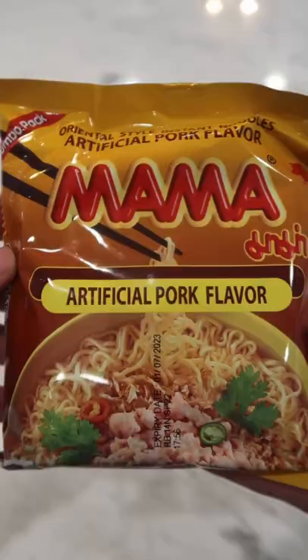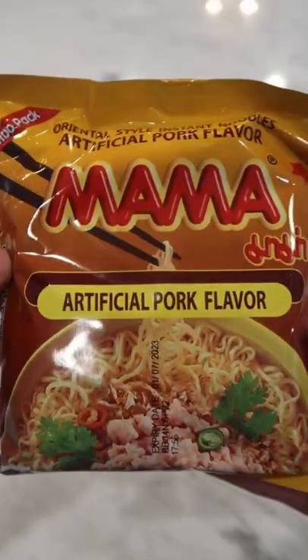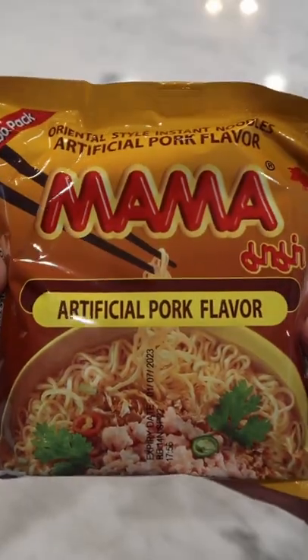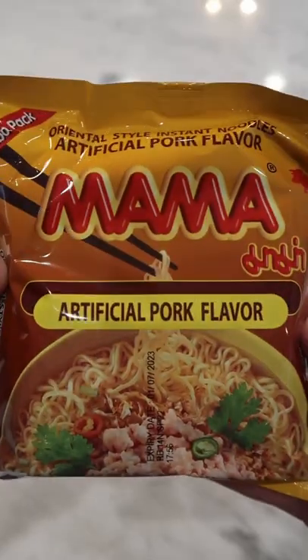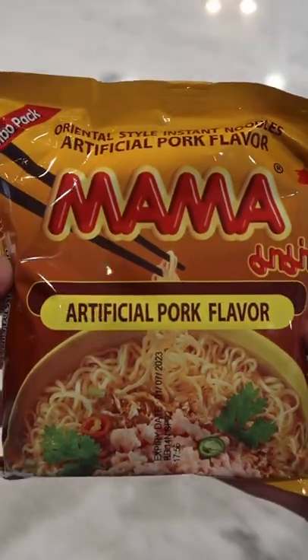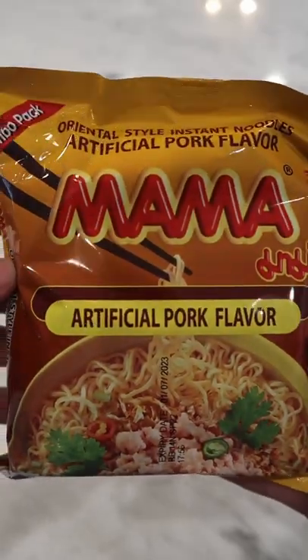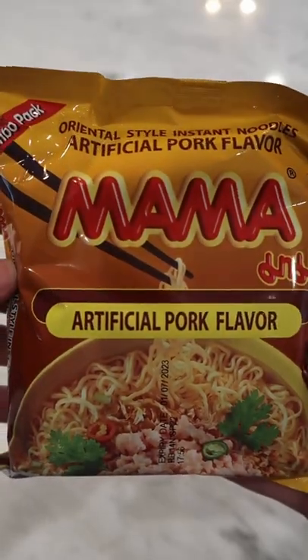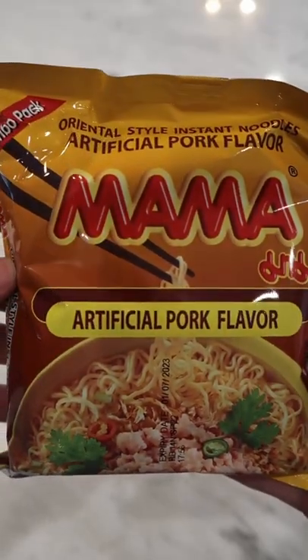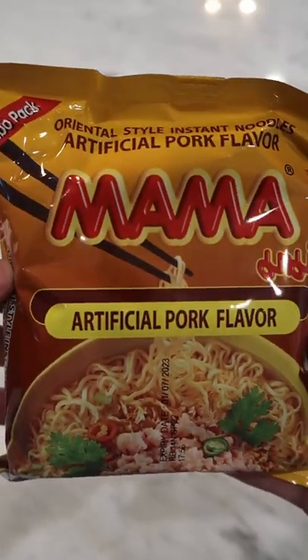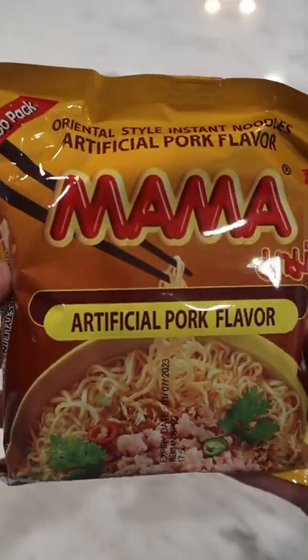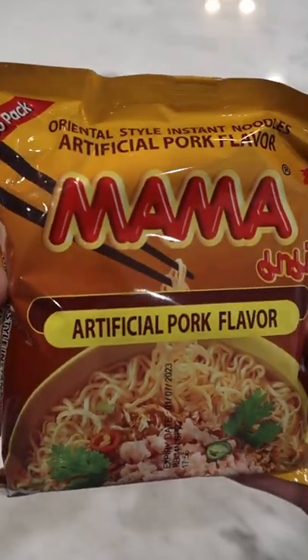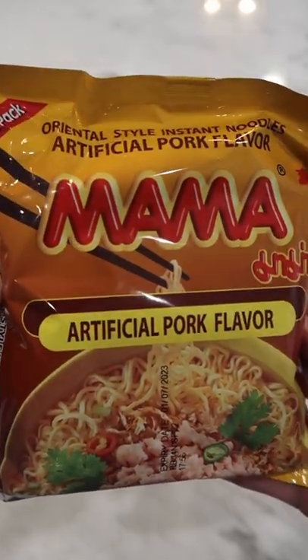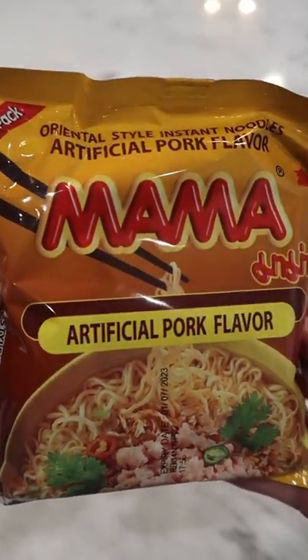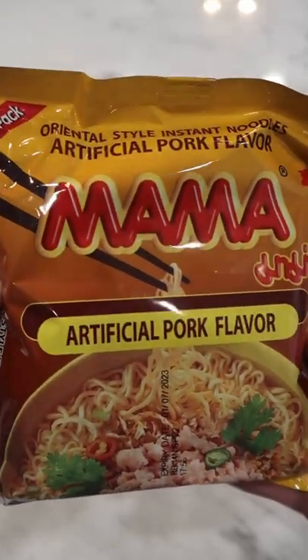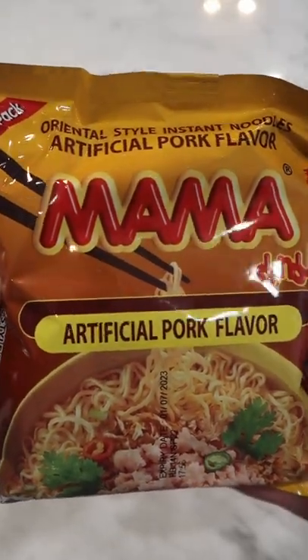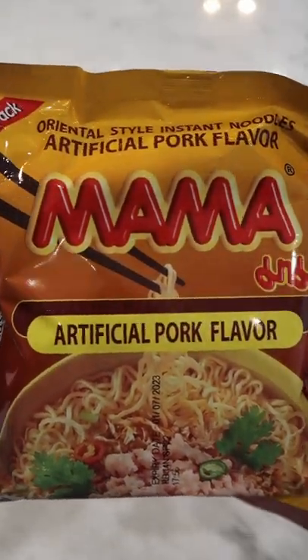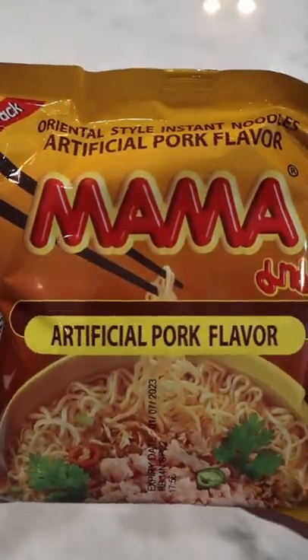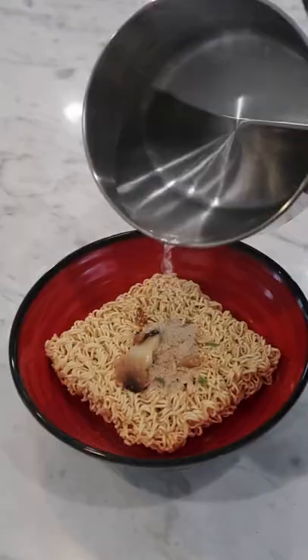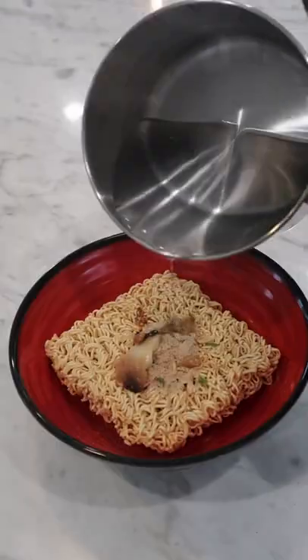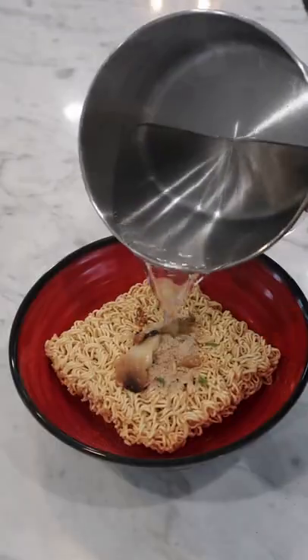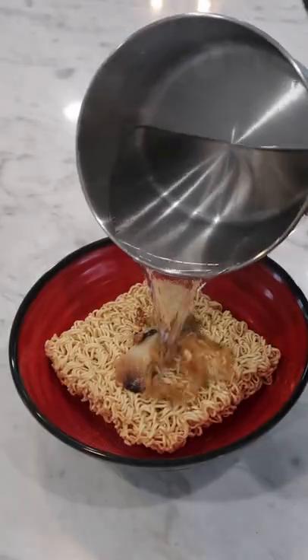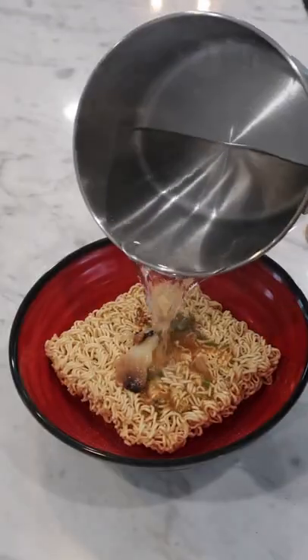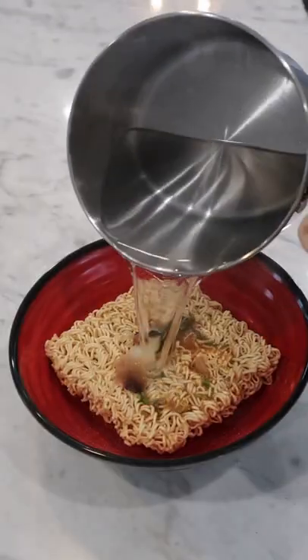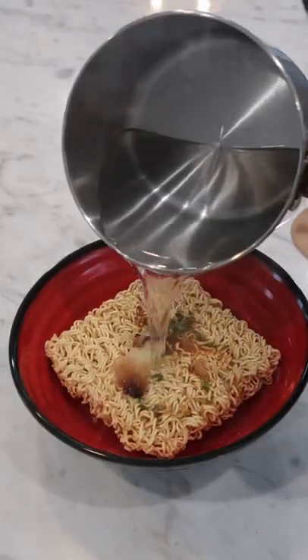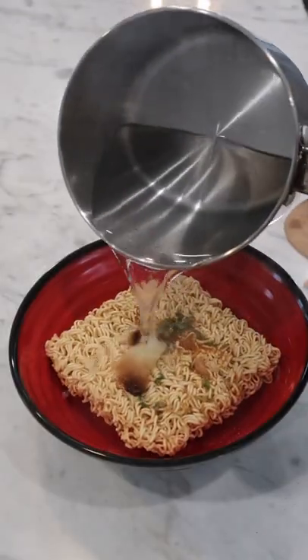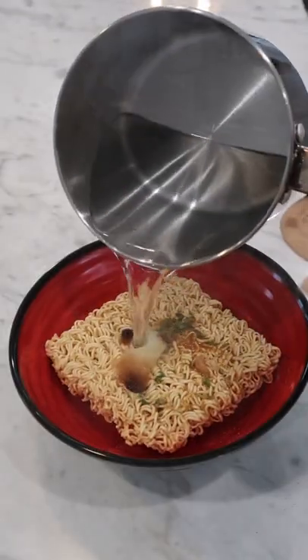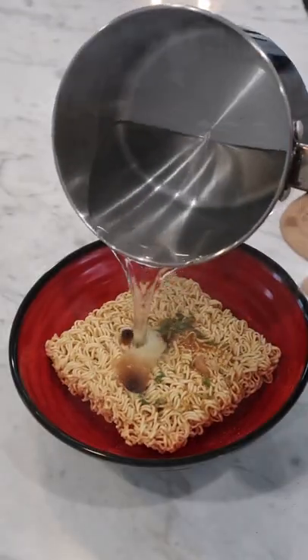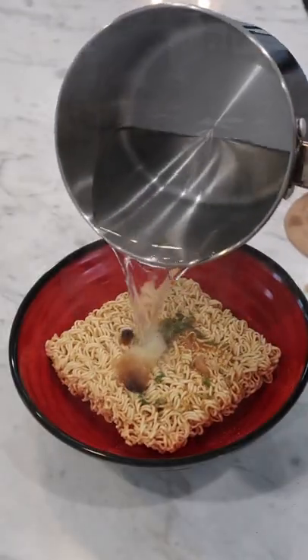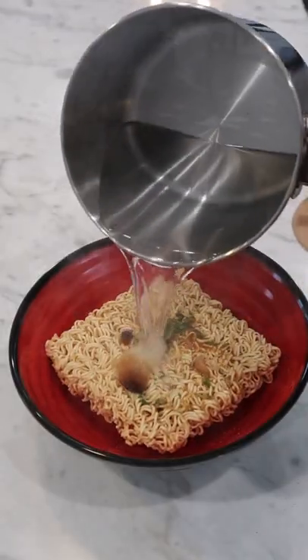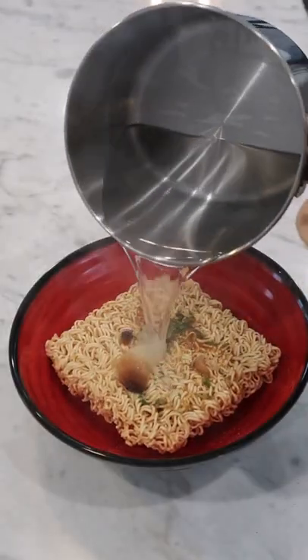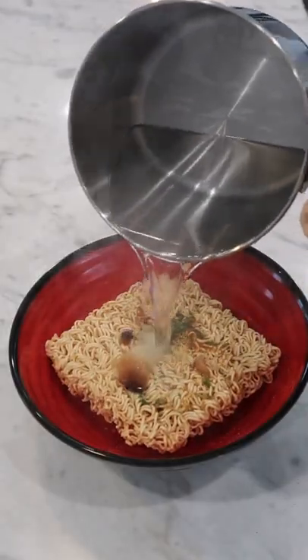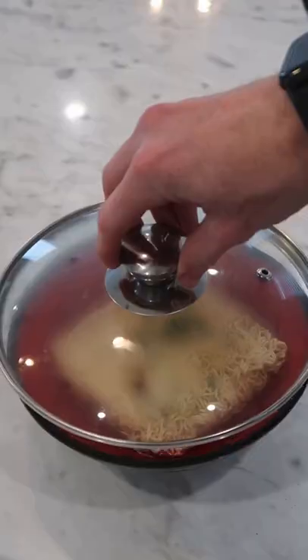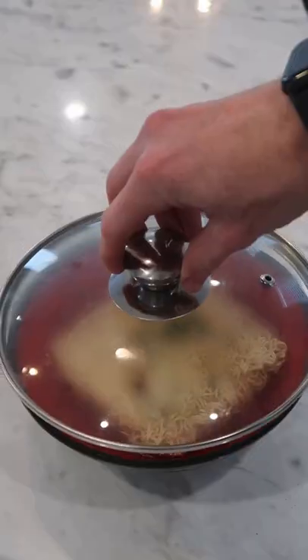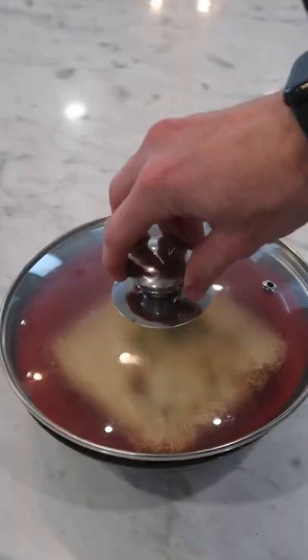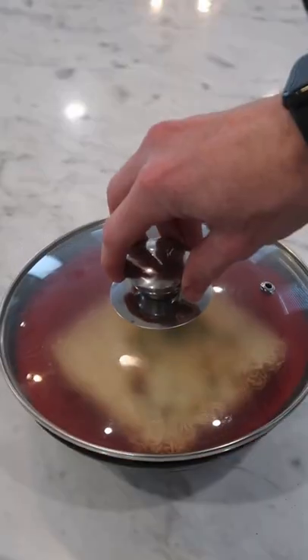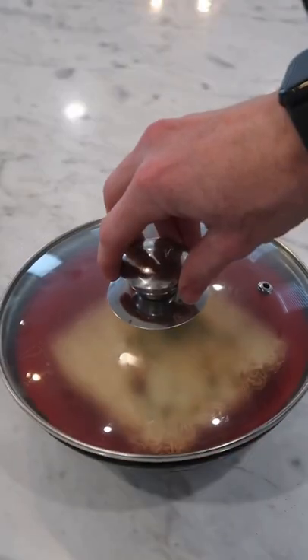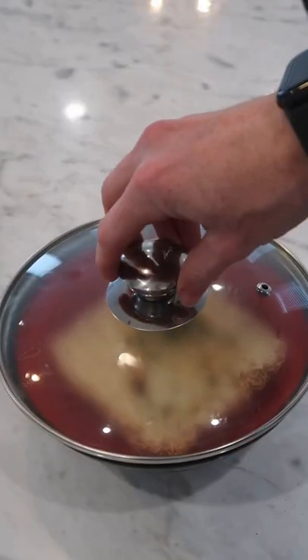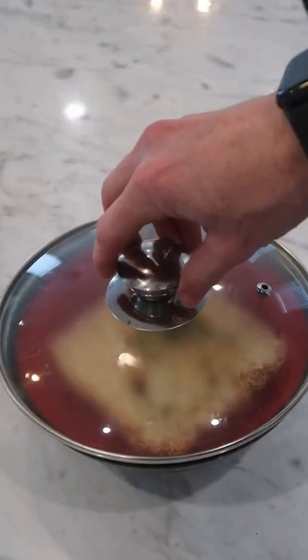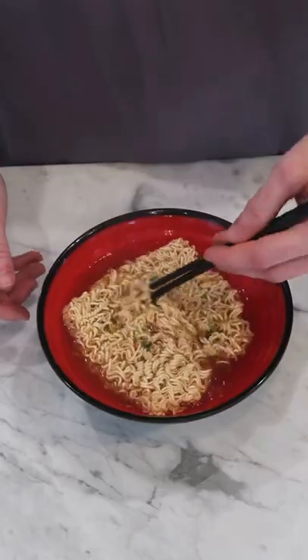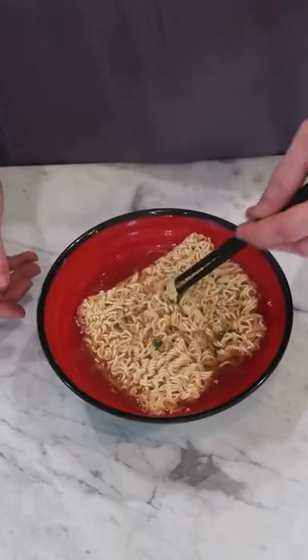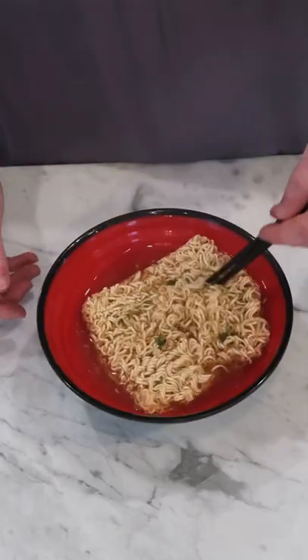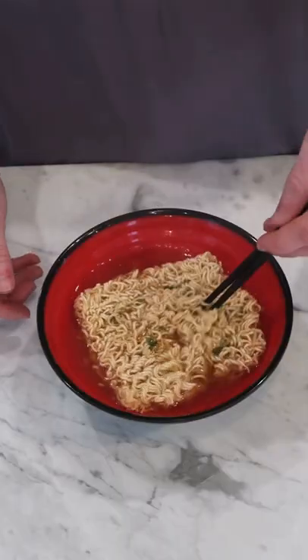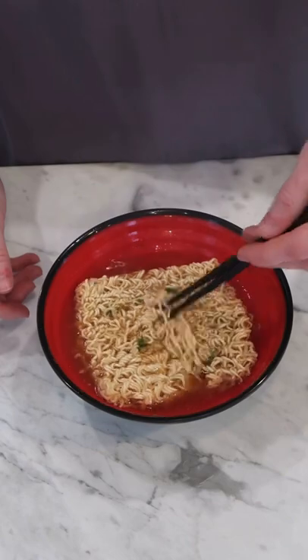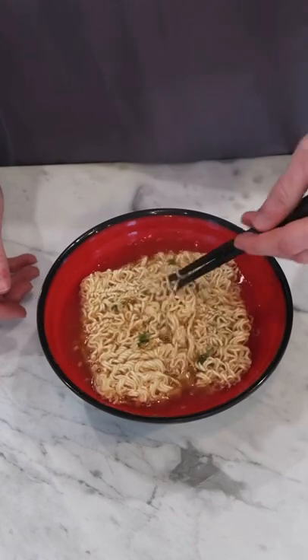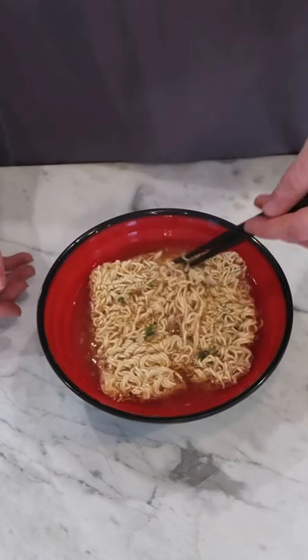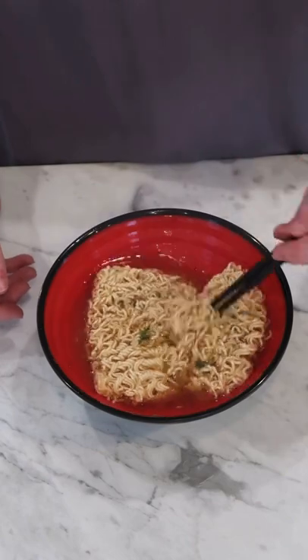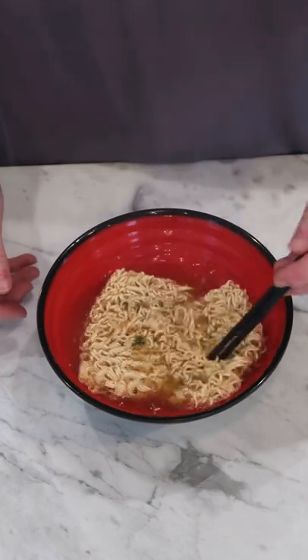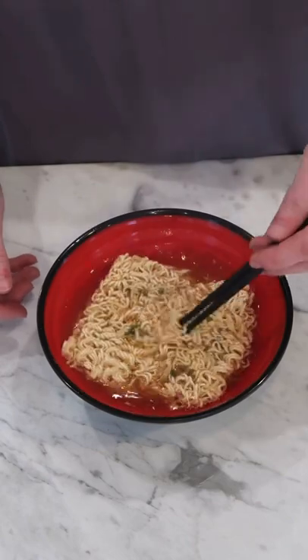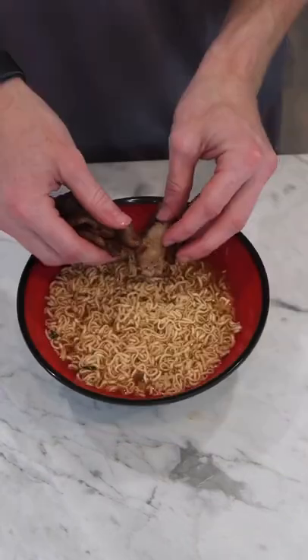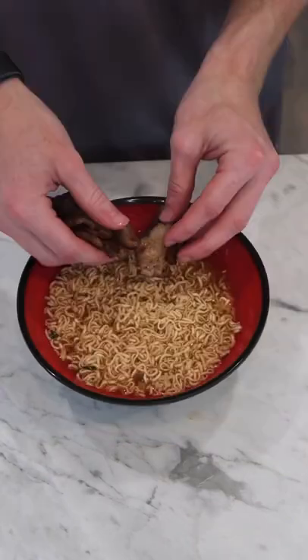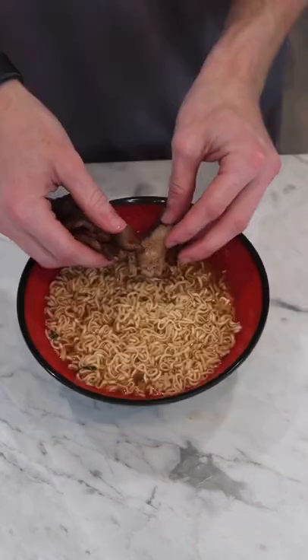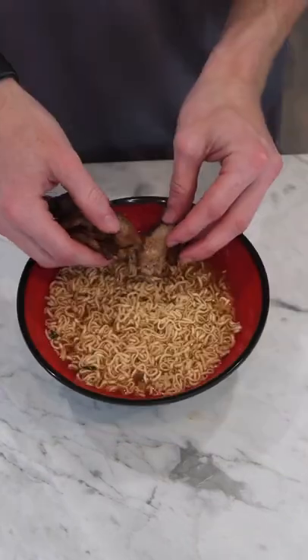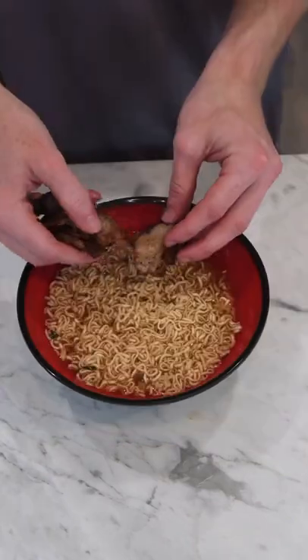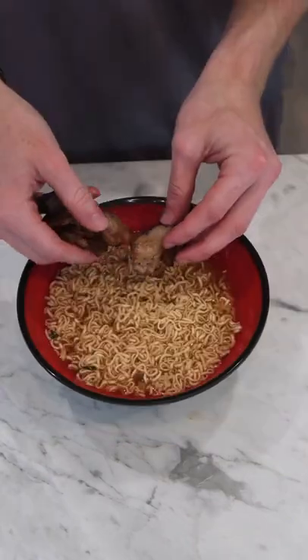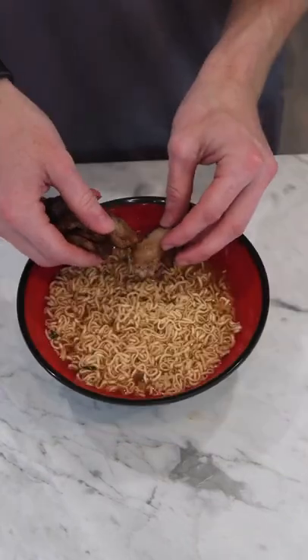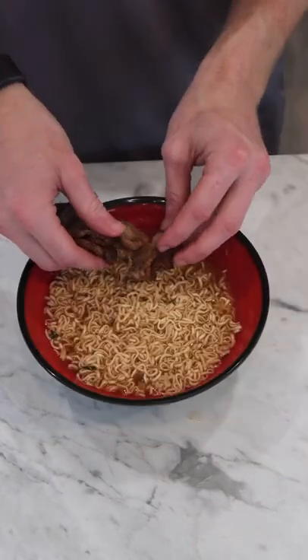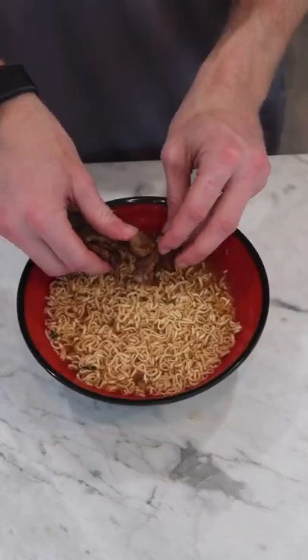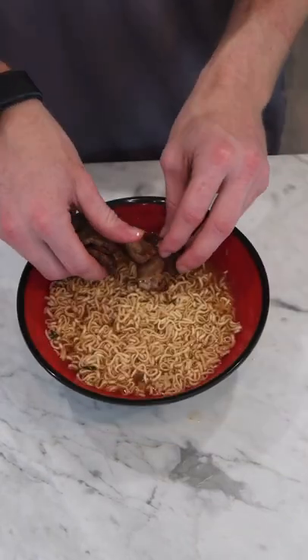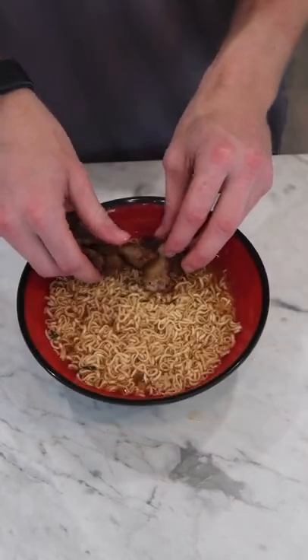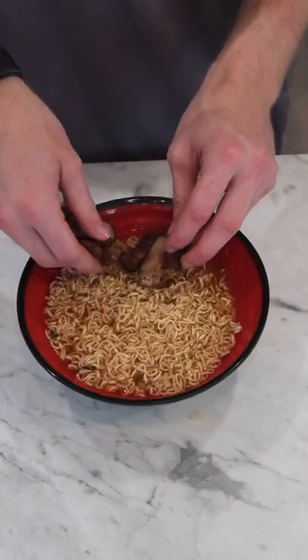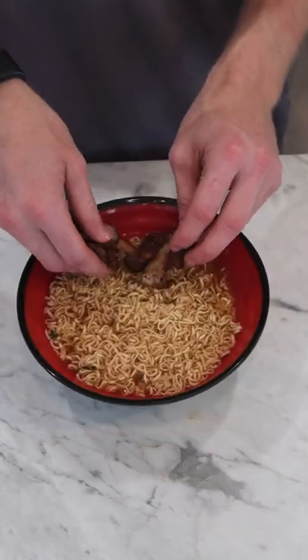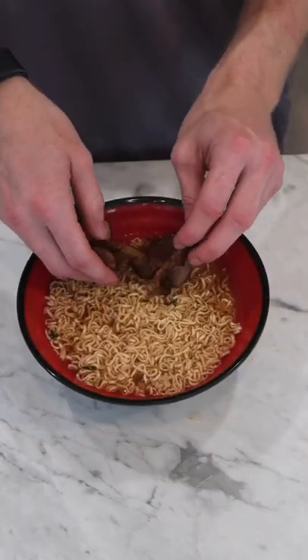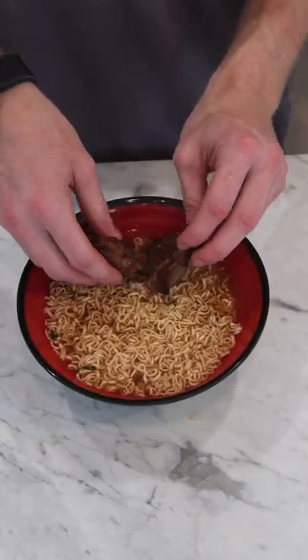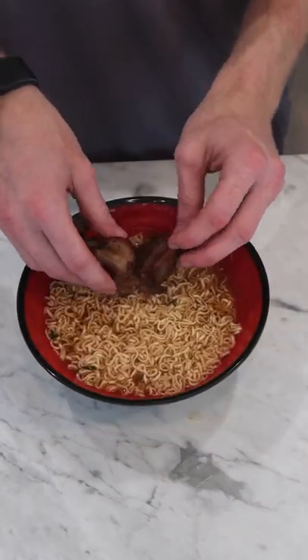Got some pork flavored instant ramen. Pour over our boiling water and cover. Let's mix that all up. Let's go in with our crispy pieces of pork.